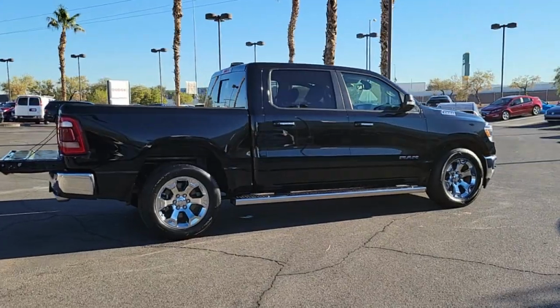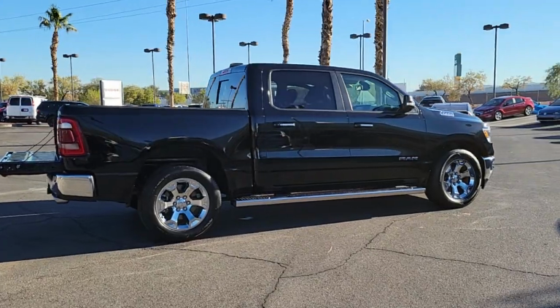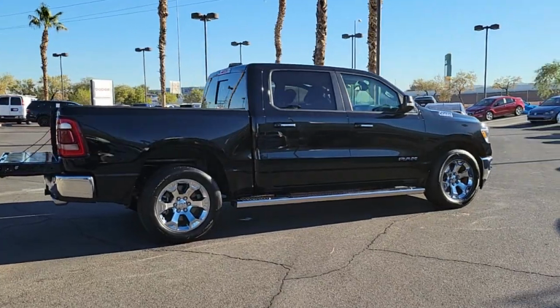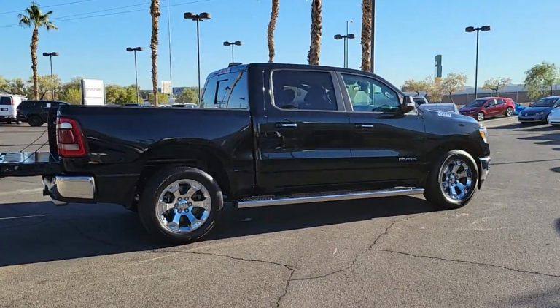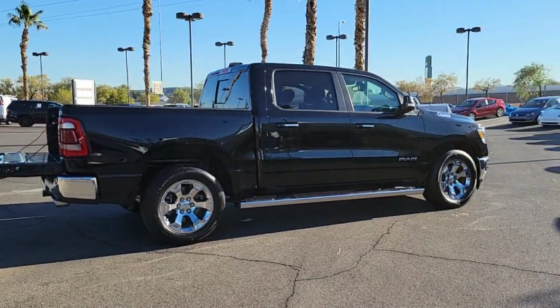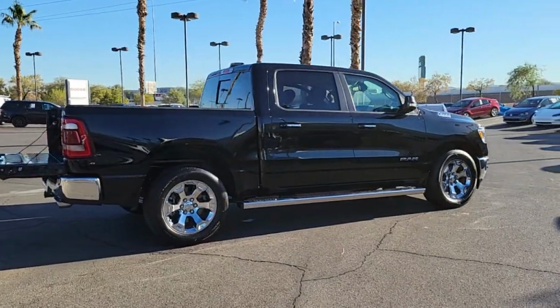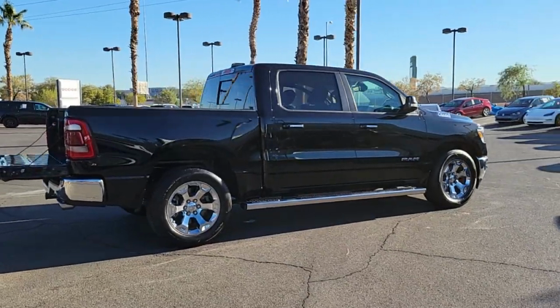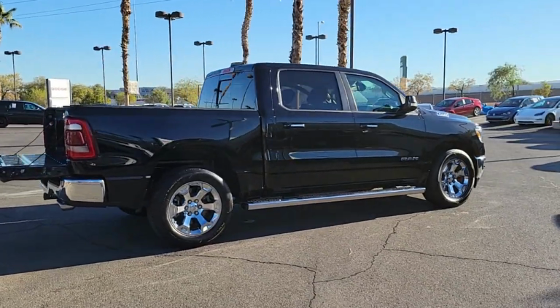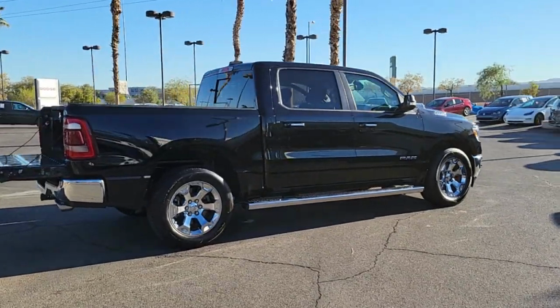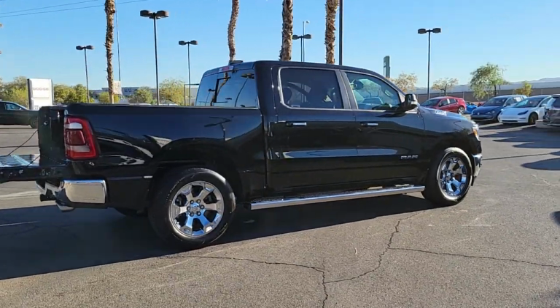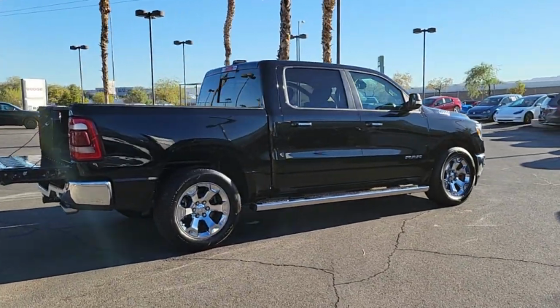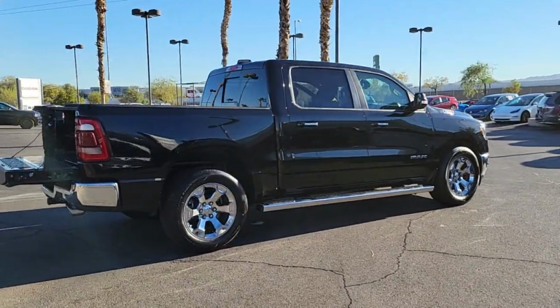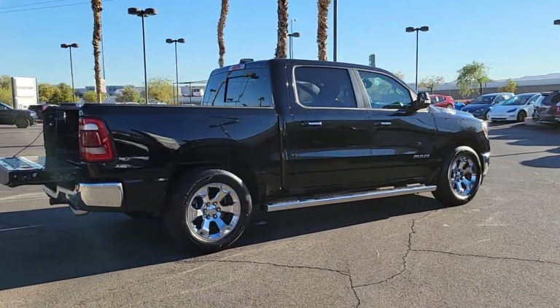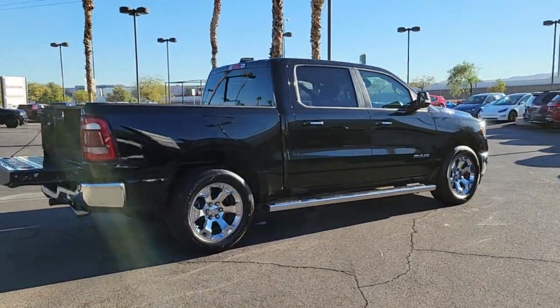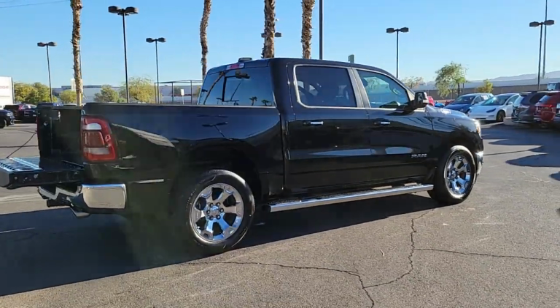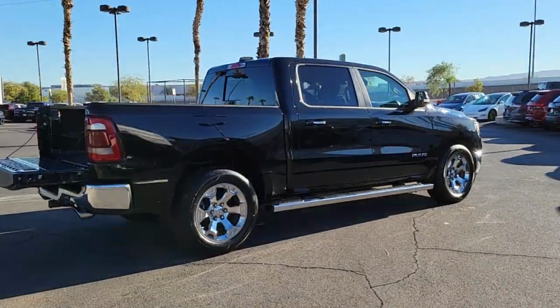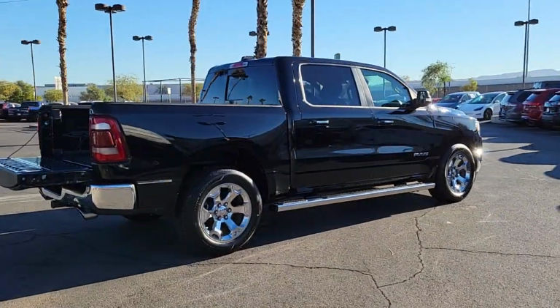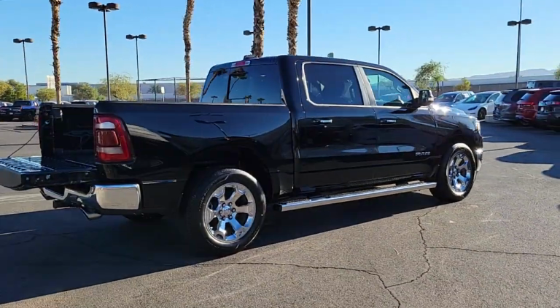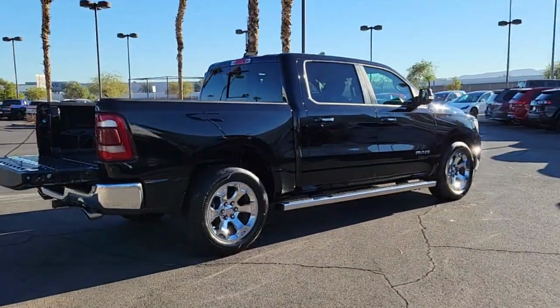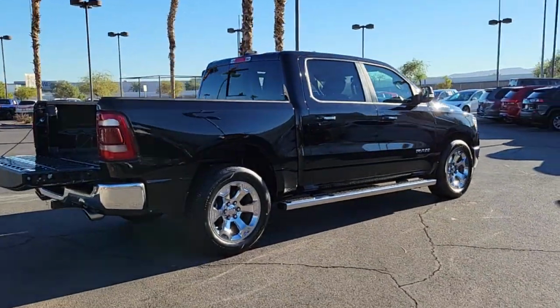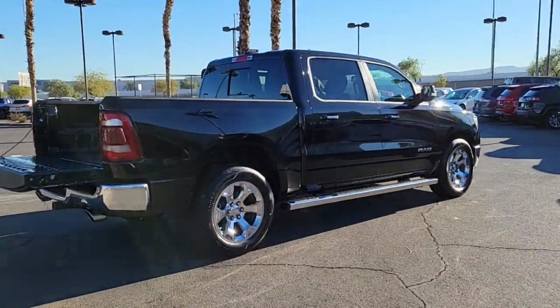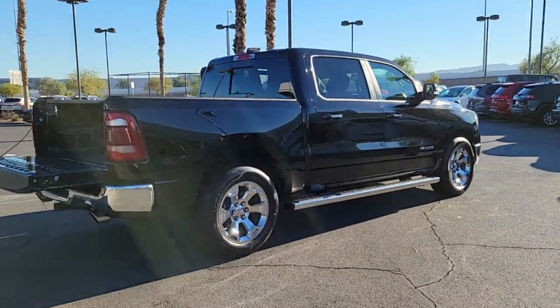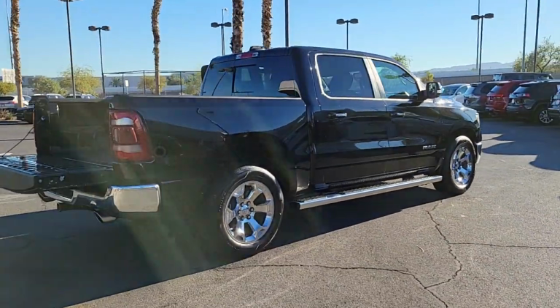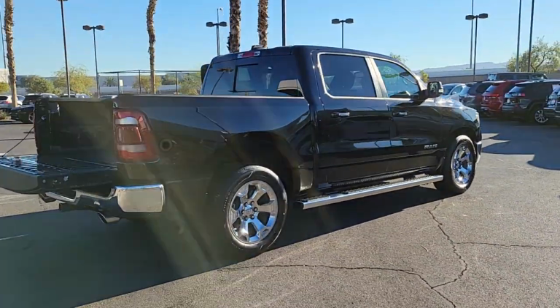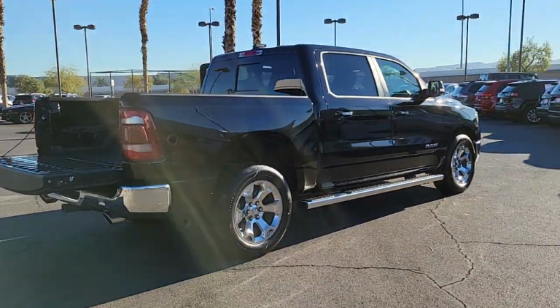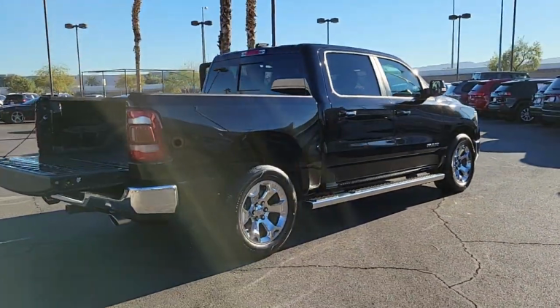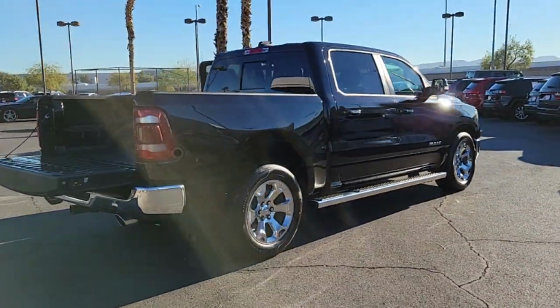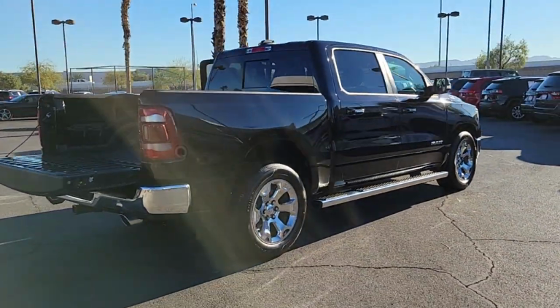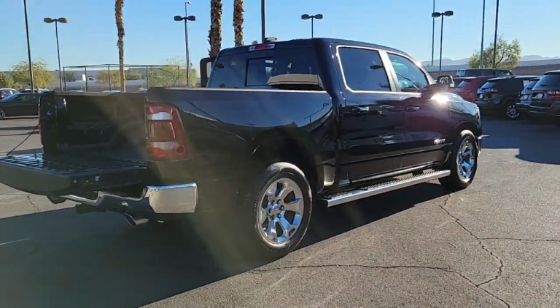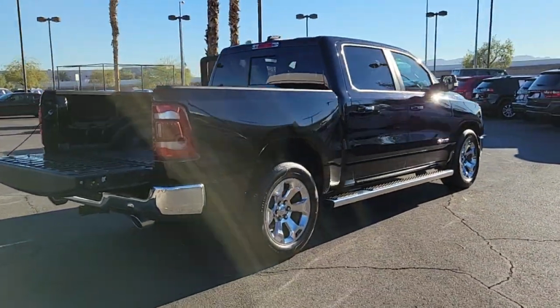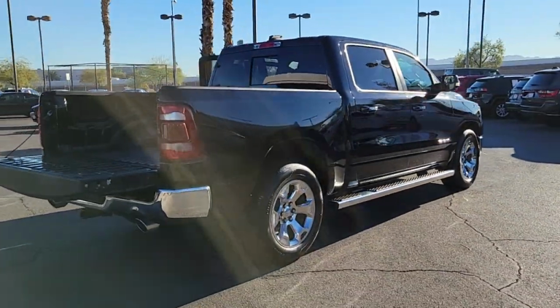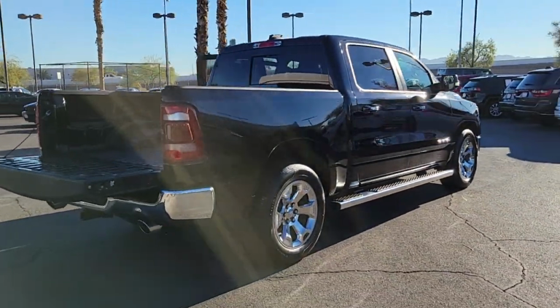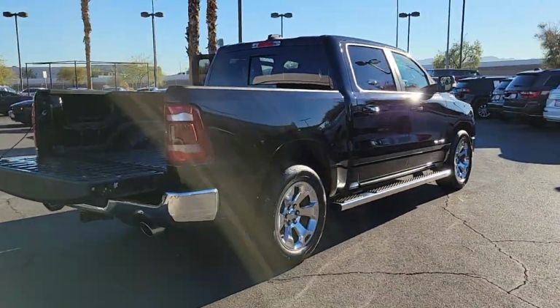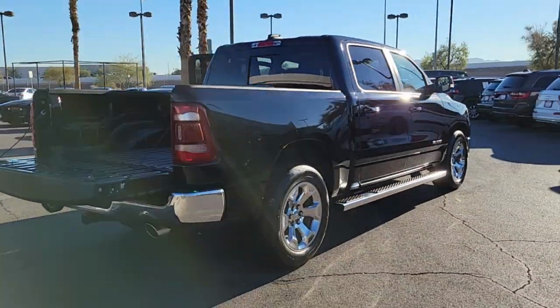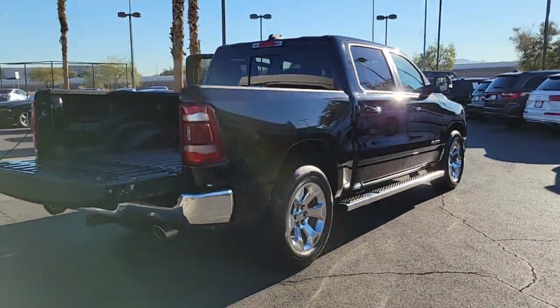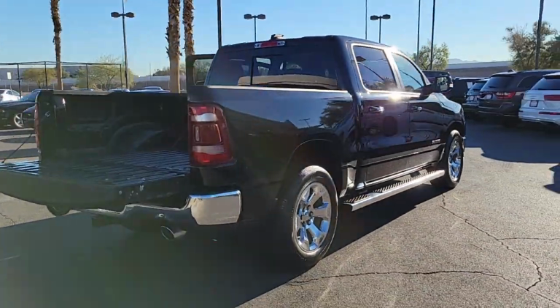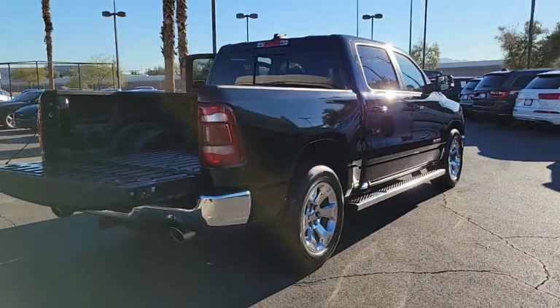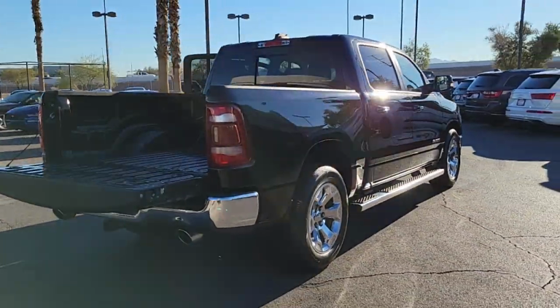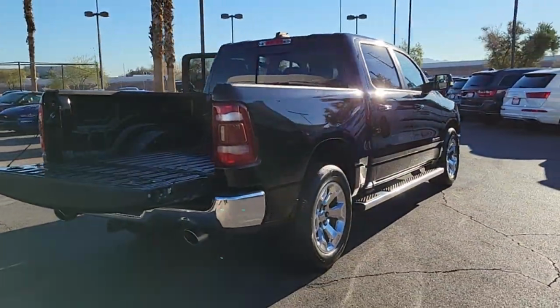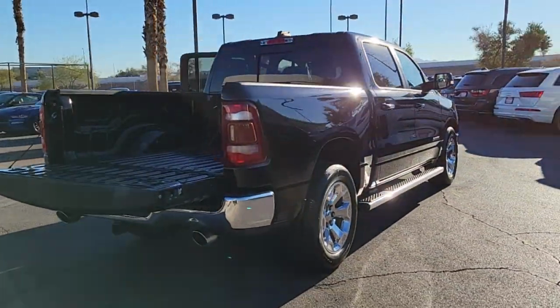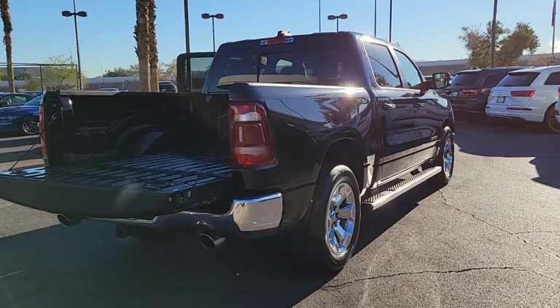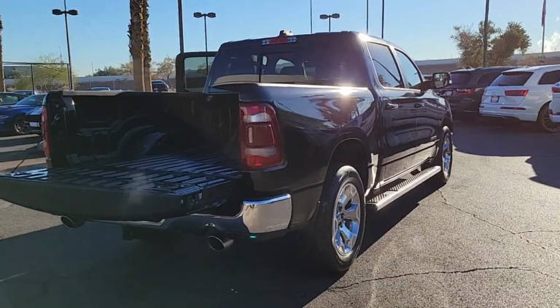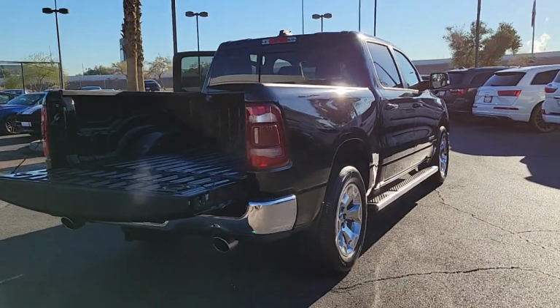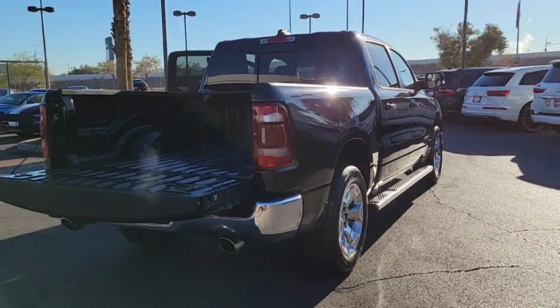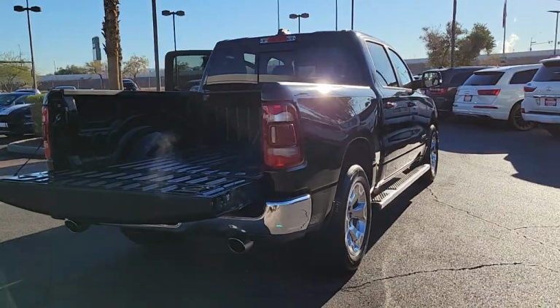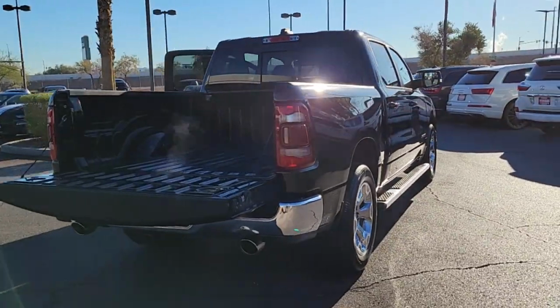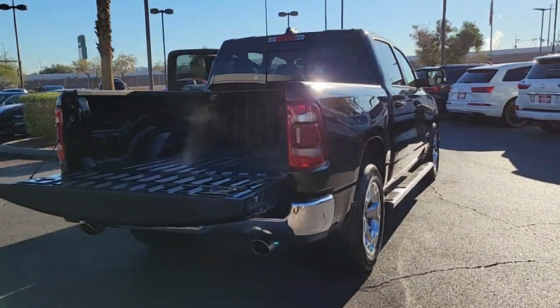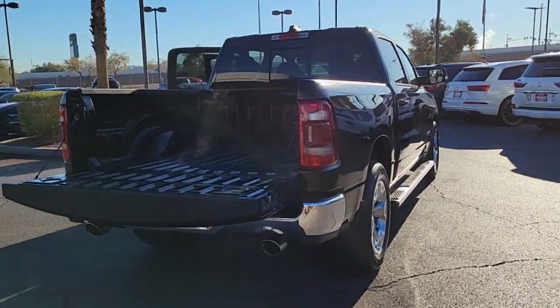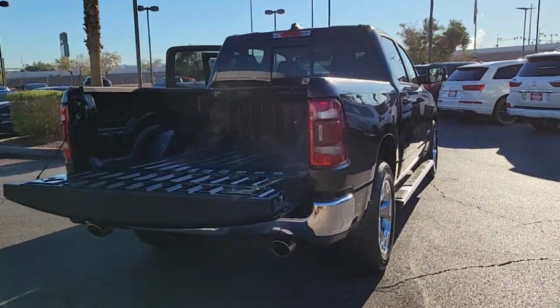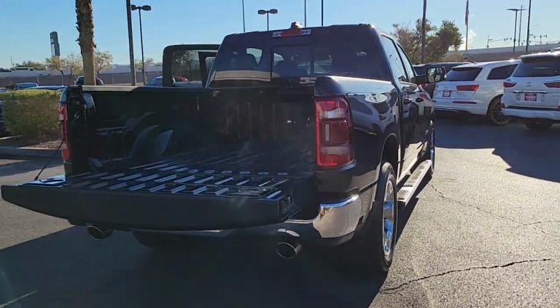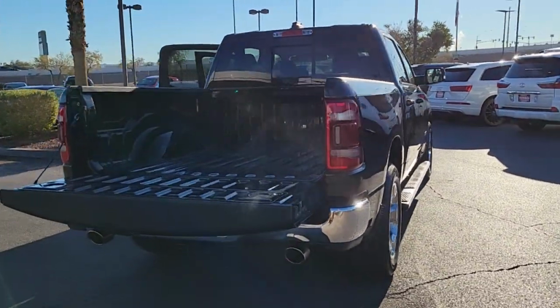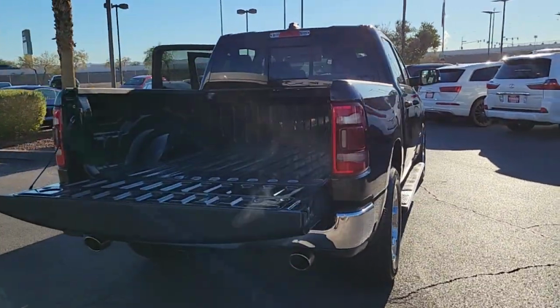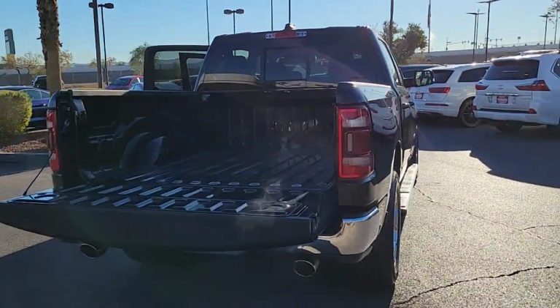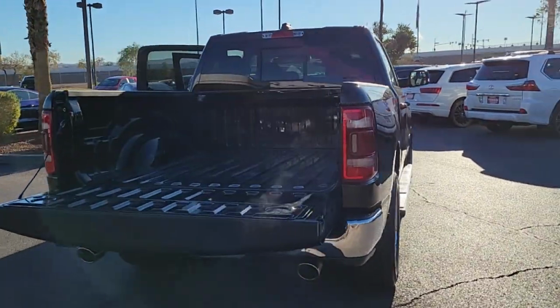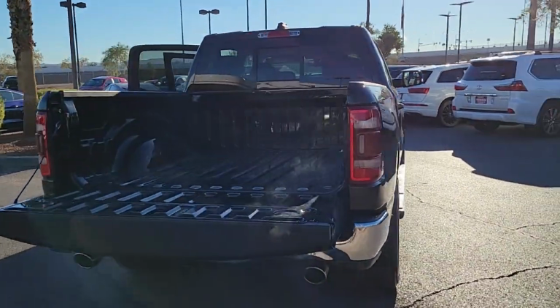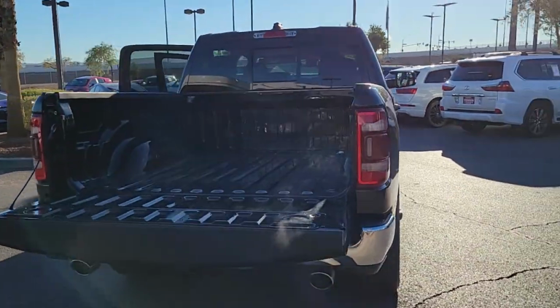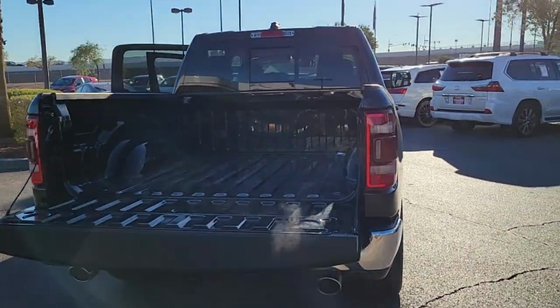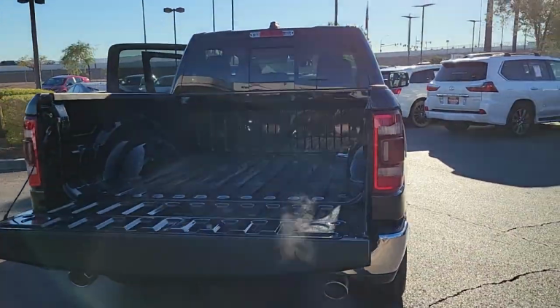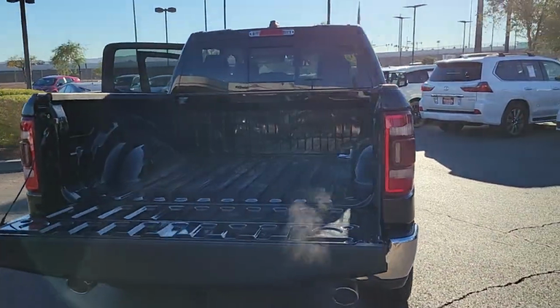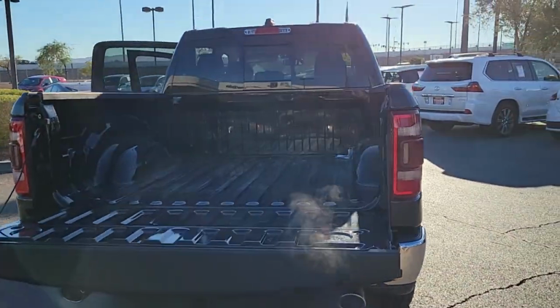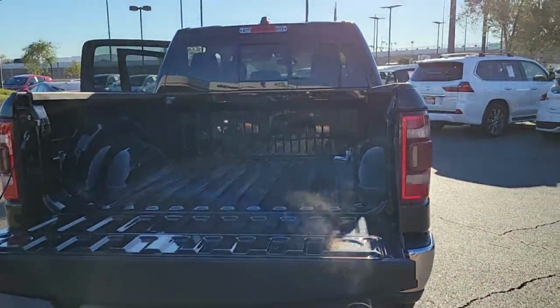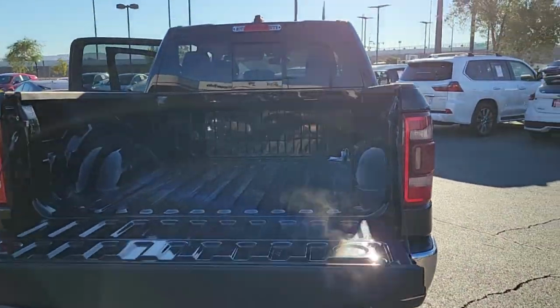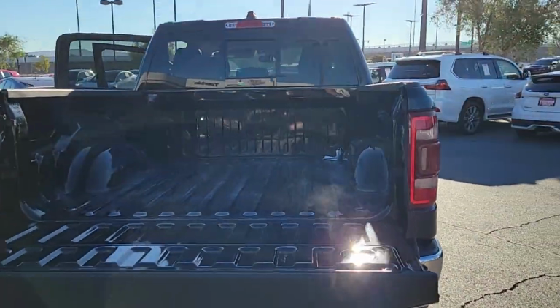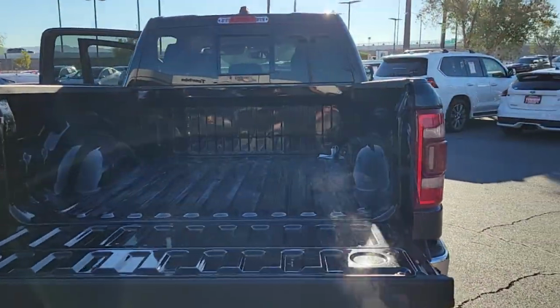Electronic stability control, universal garage door opener, power windows, four-wheel disc brakes, power steering.